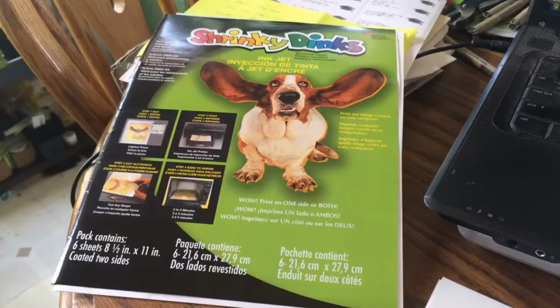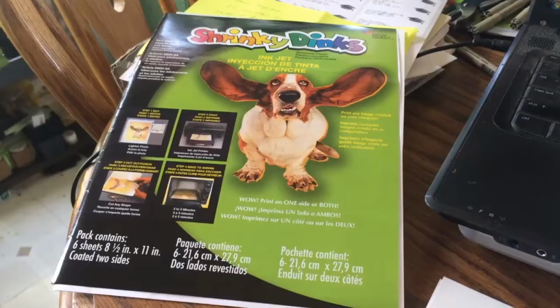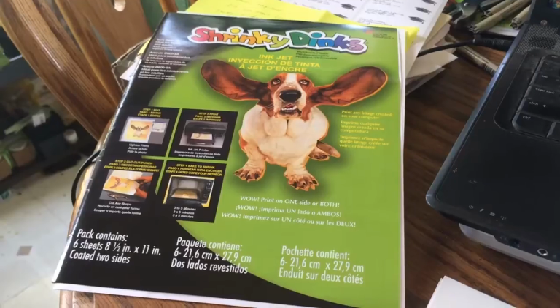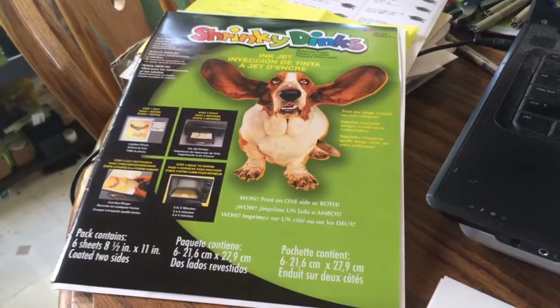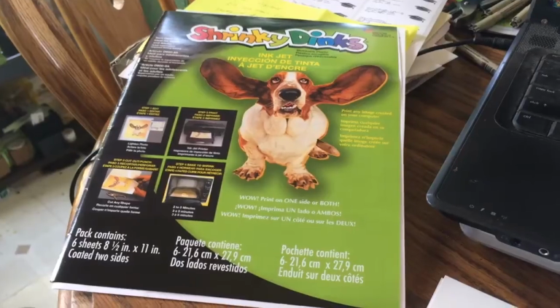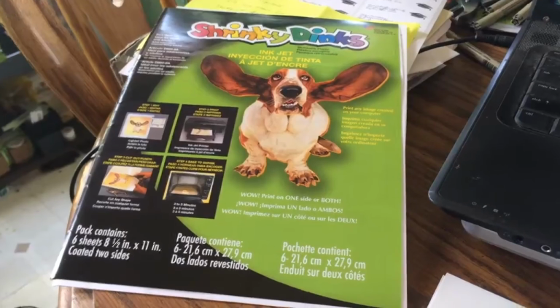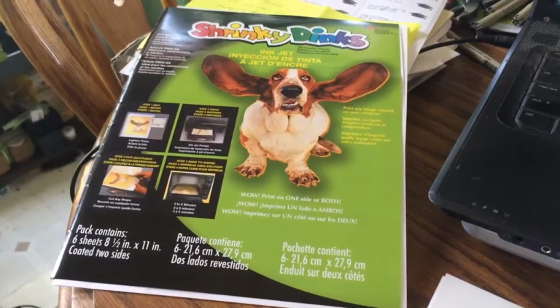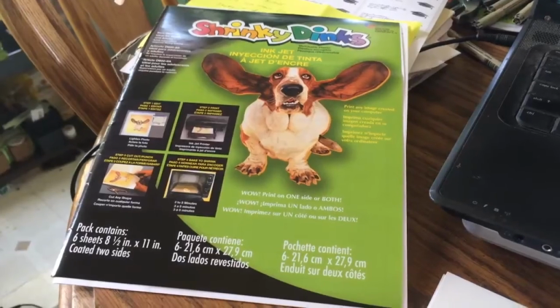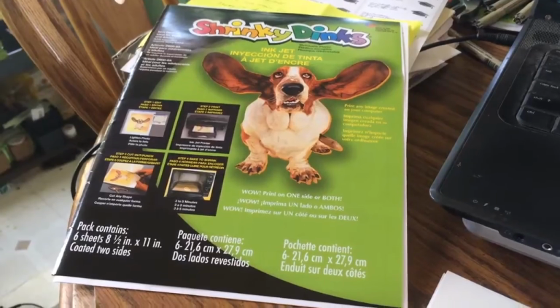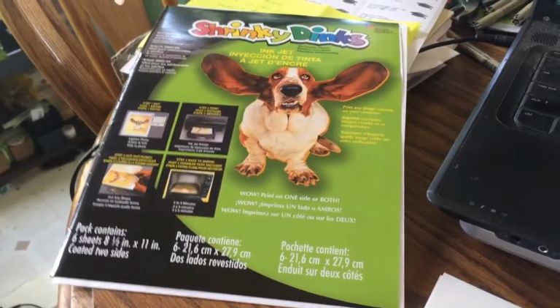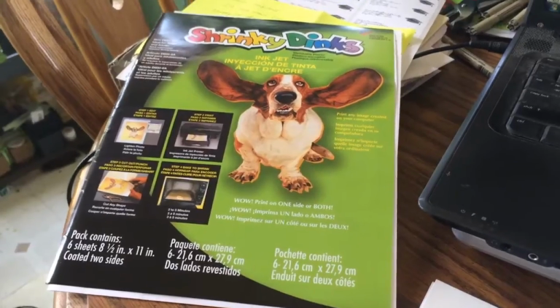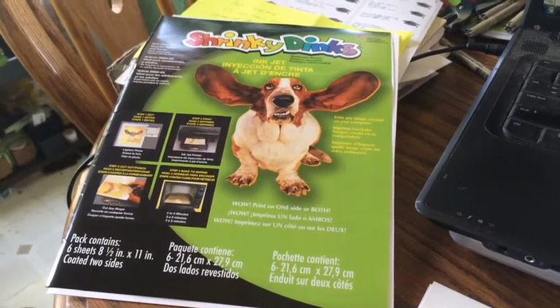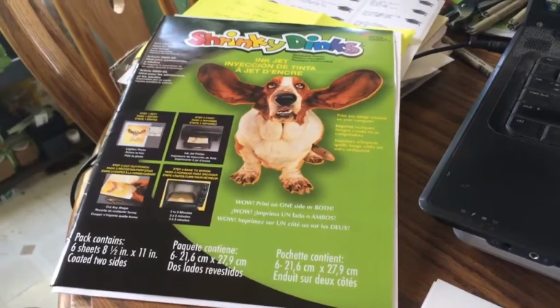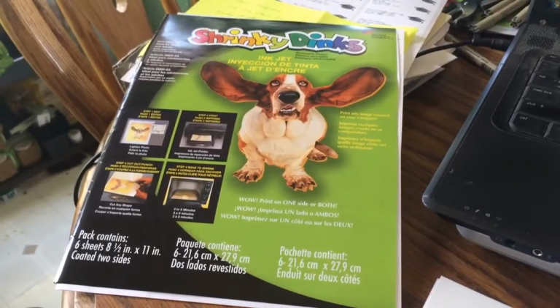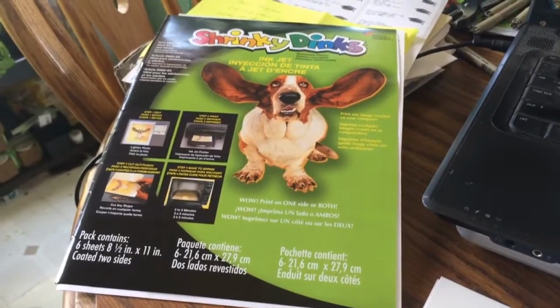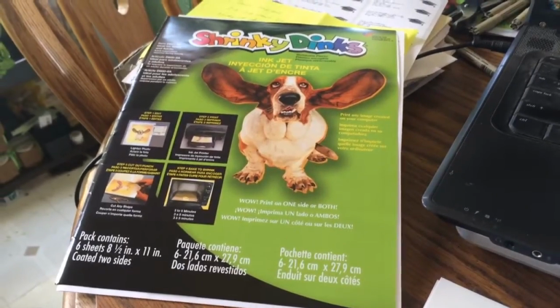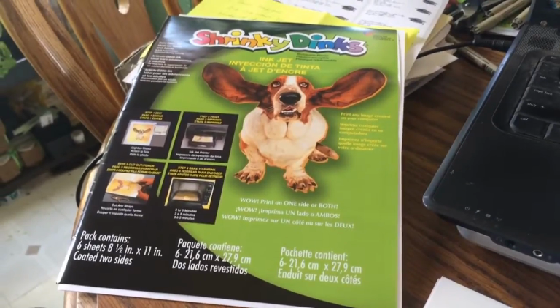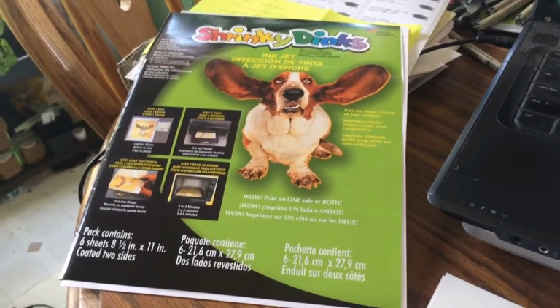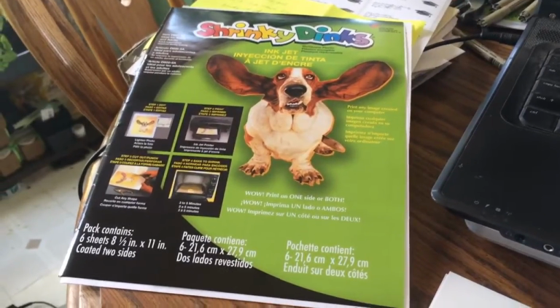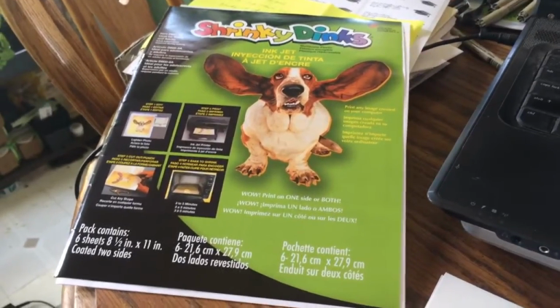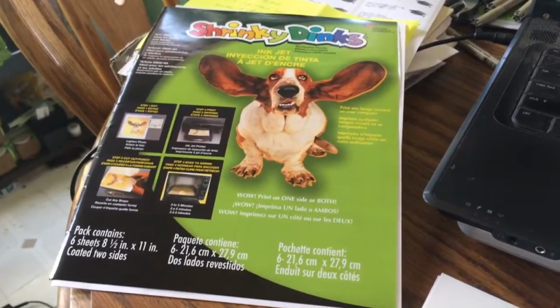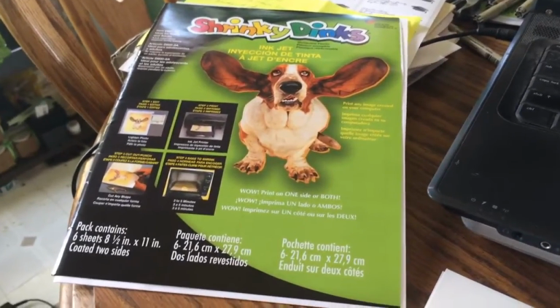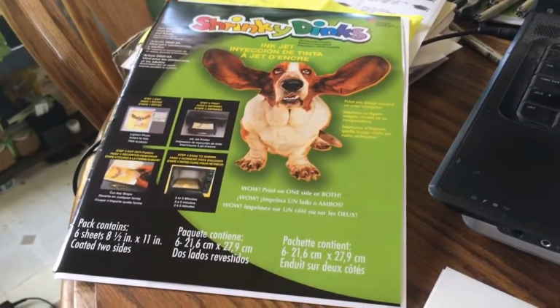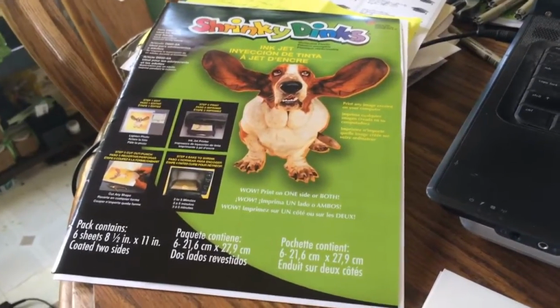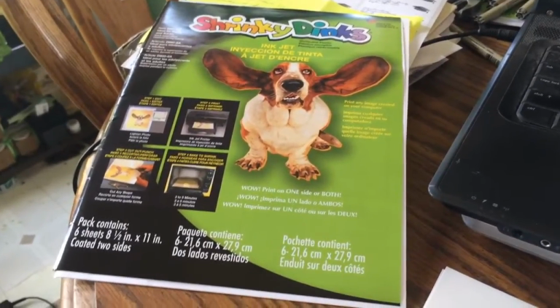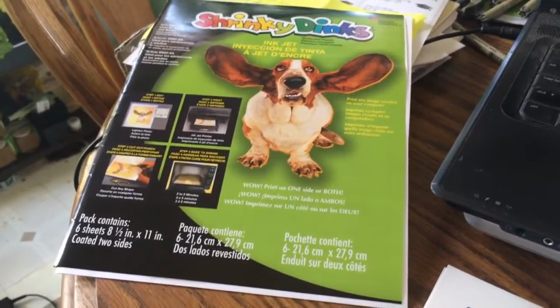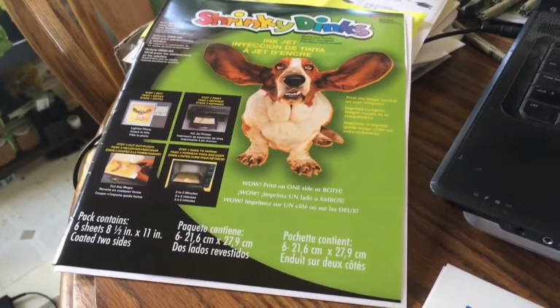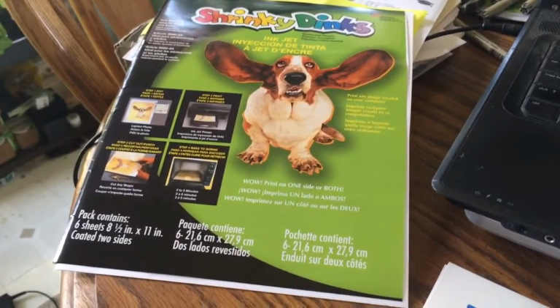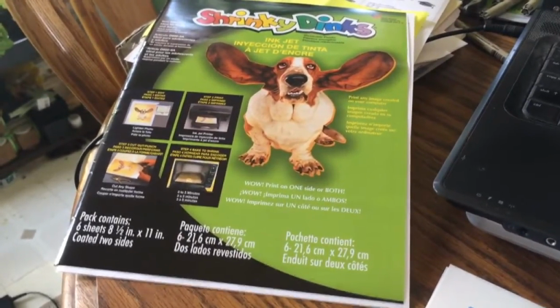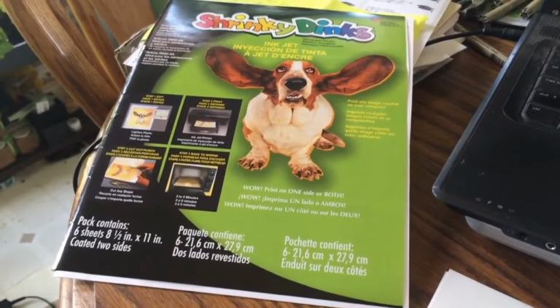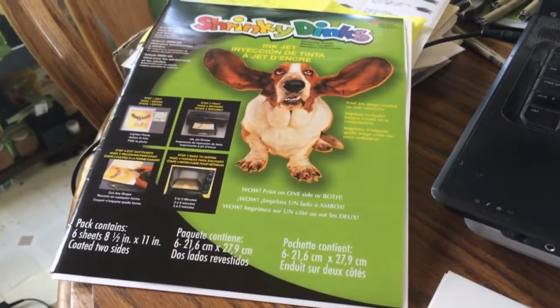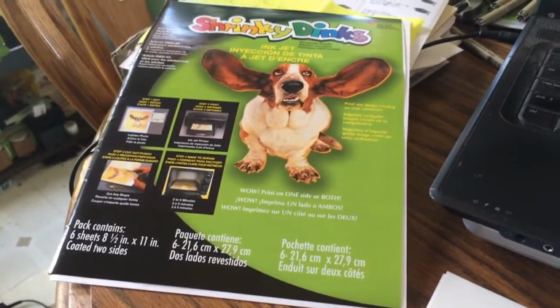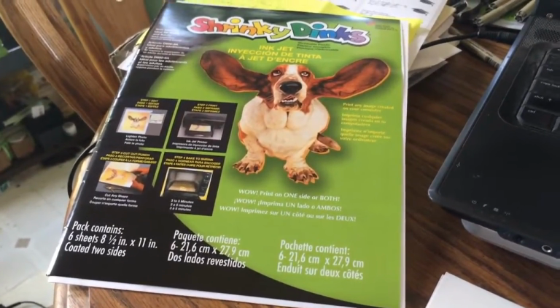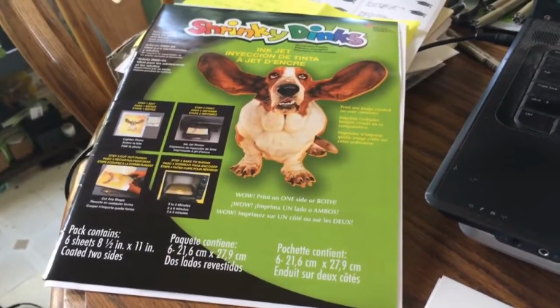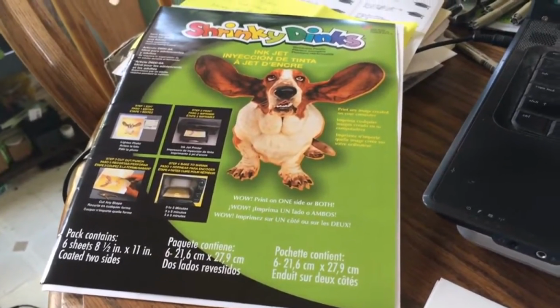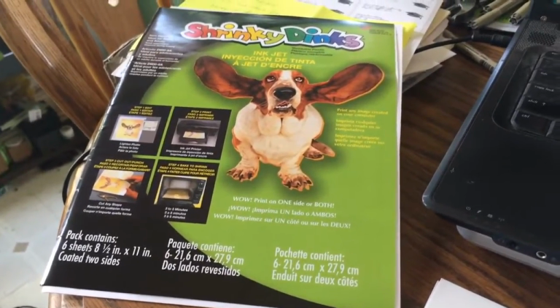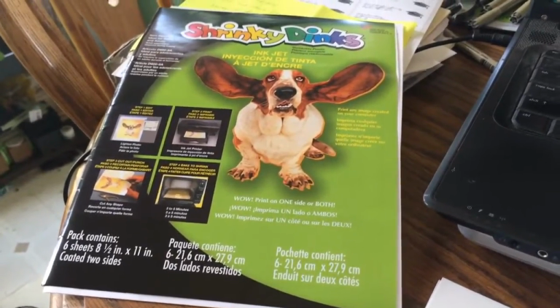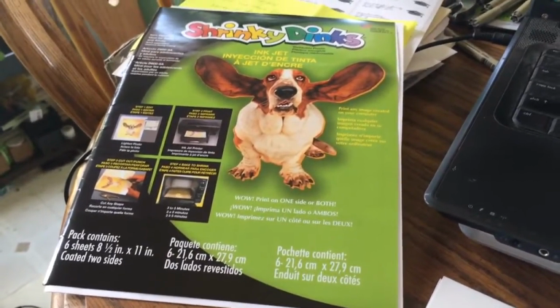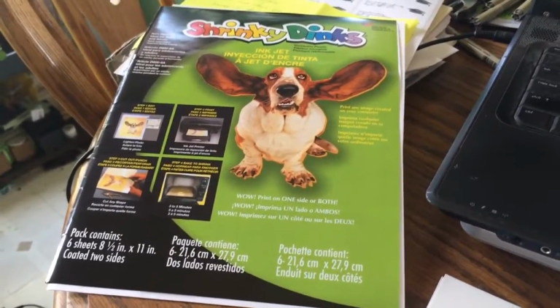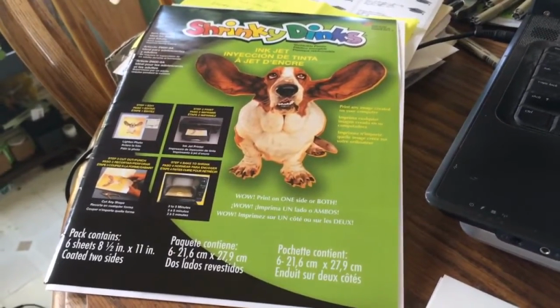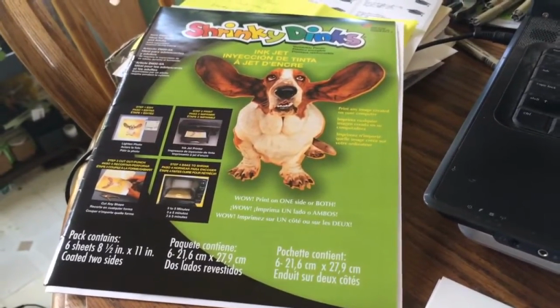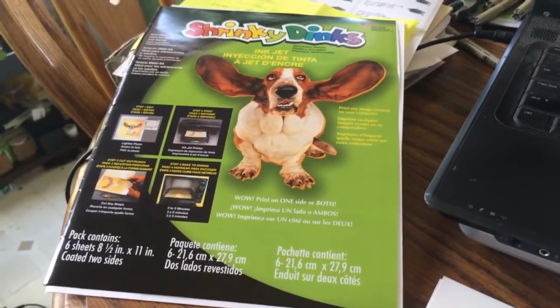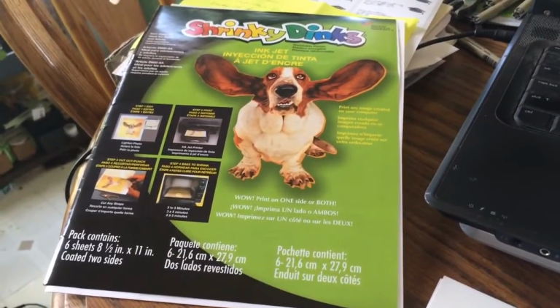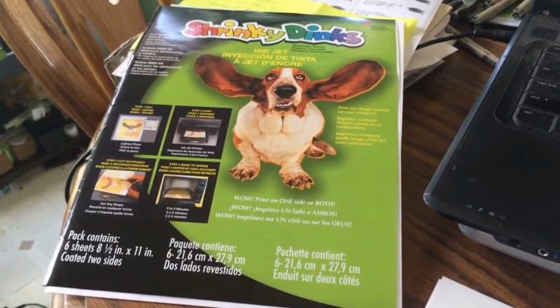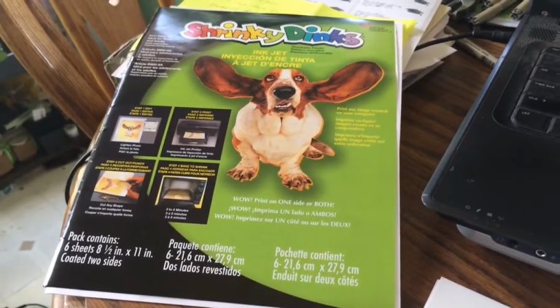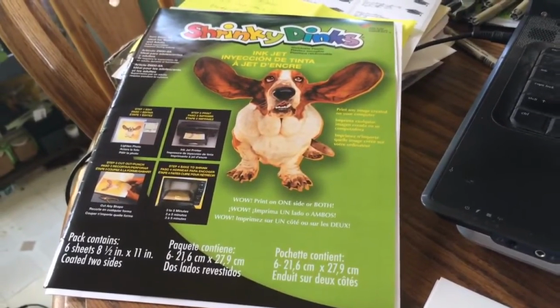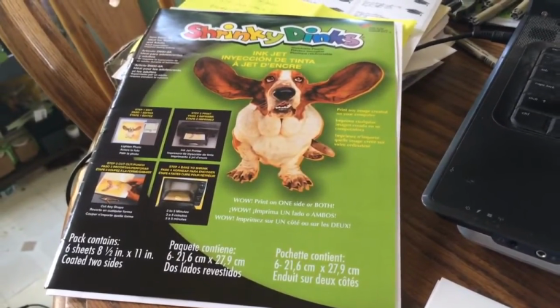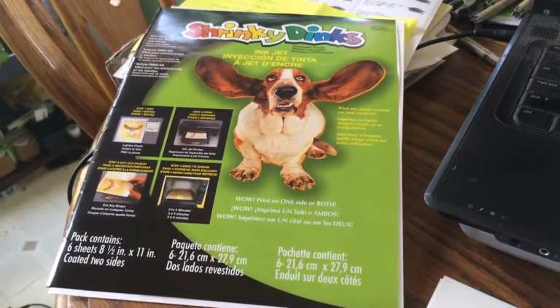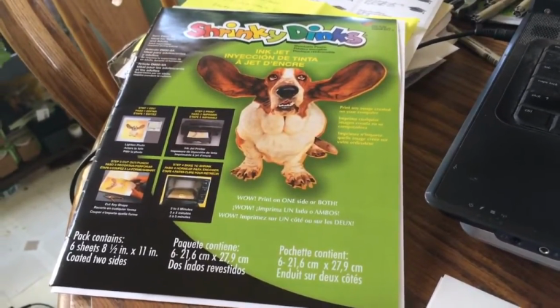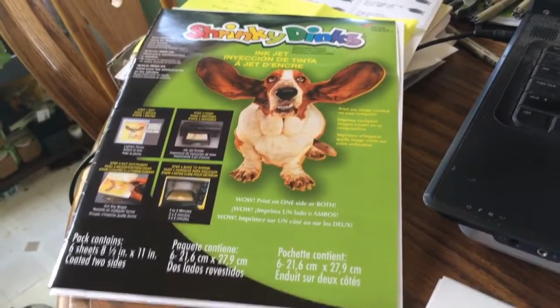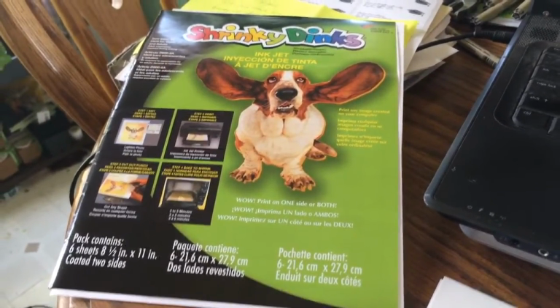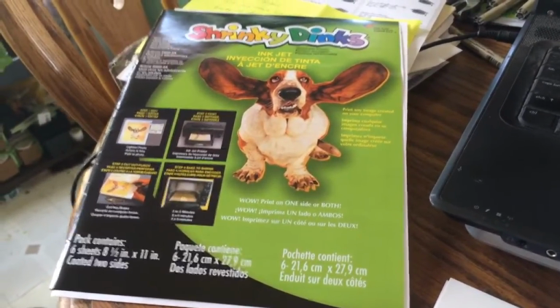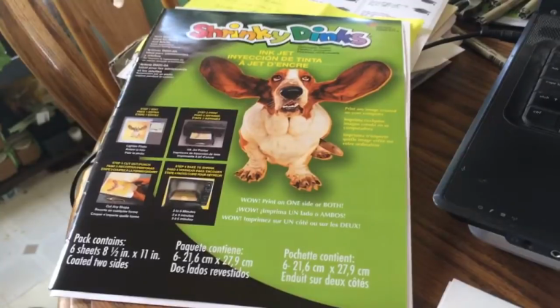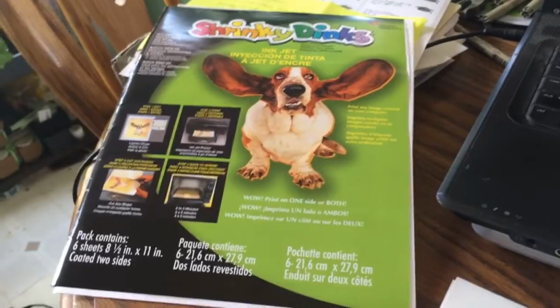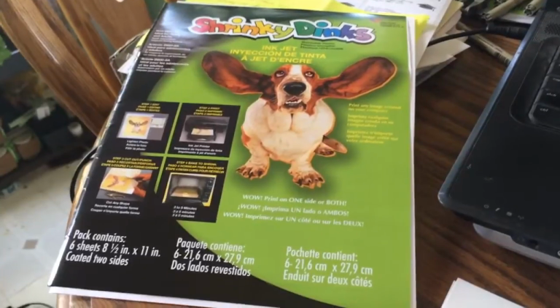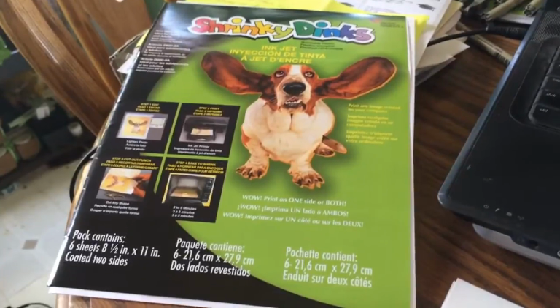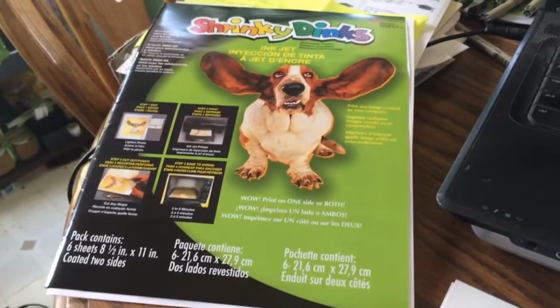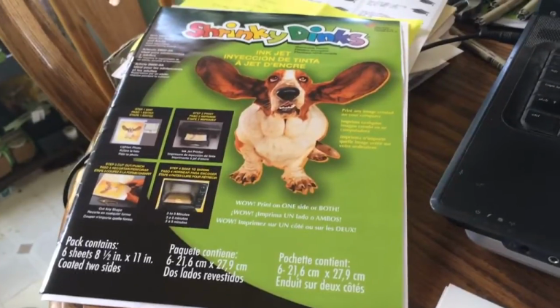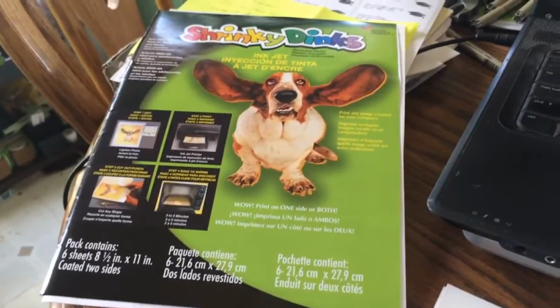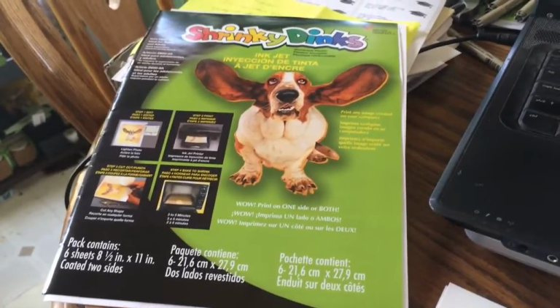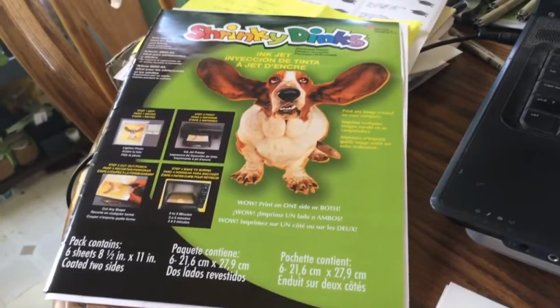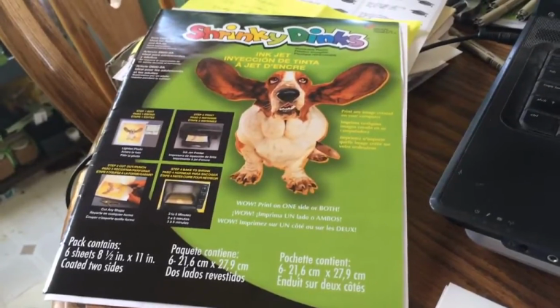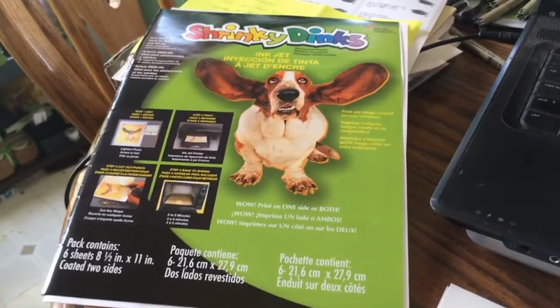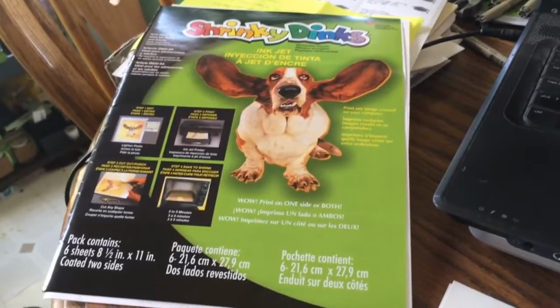Hey guys, this is Kelsey. This is just going to be a quick video on how to properly print Inkjet Shrinky Dinks.